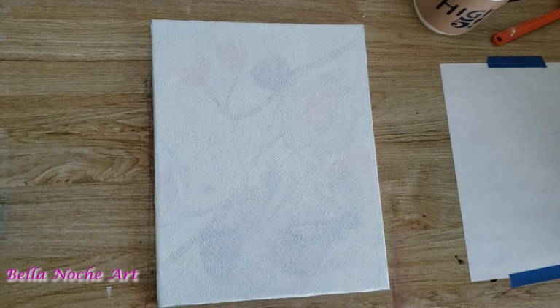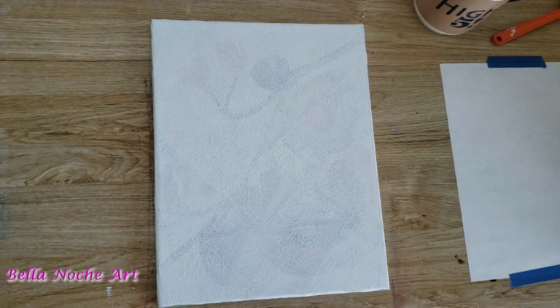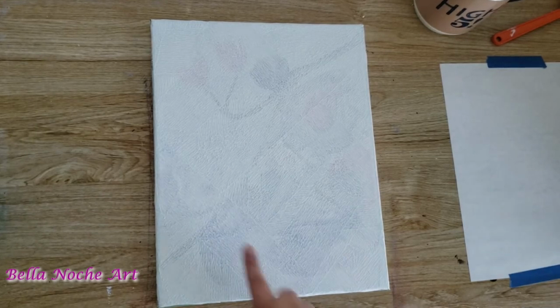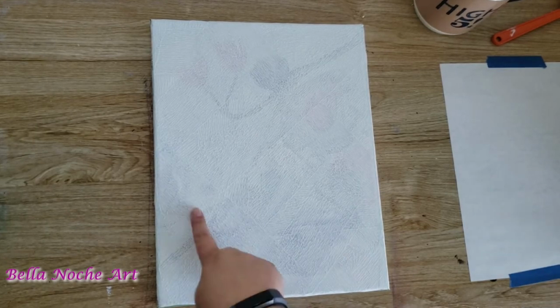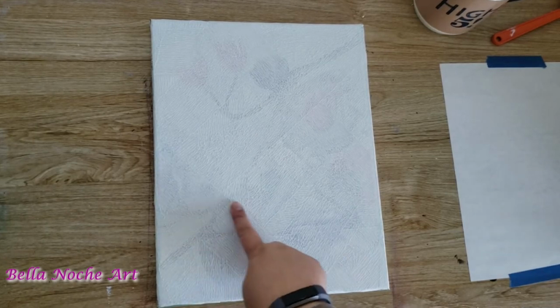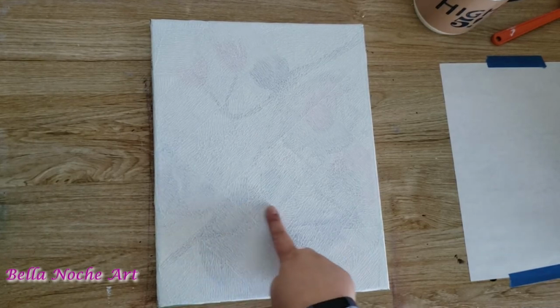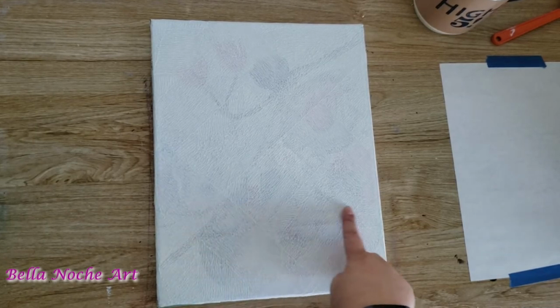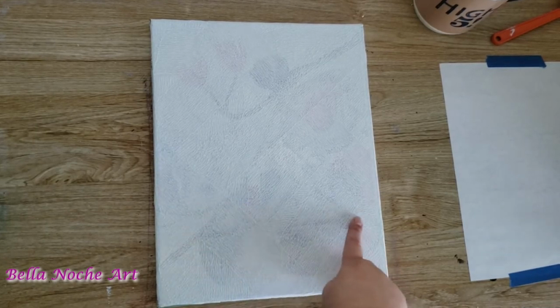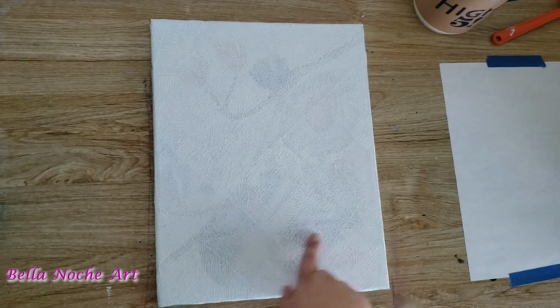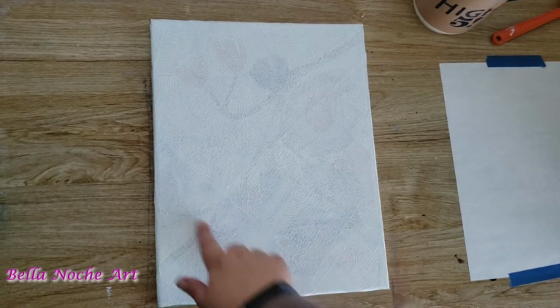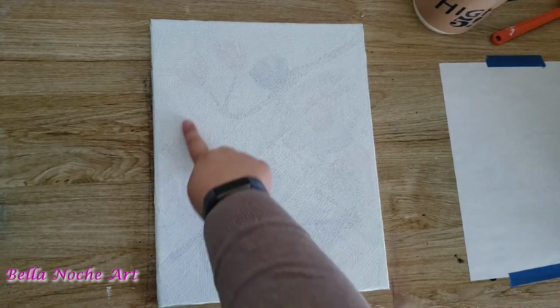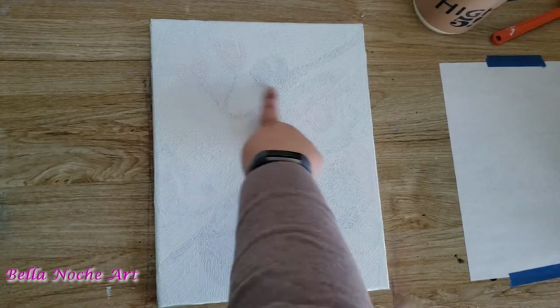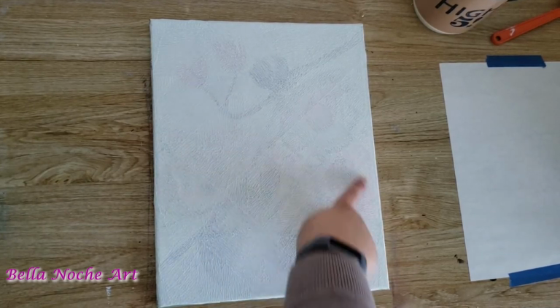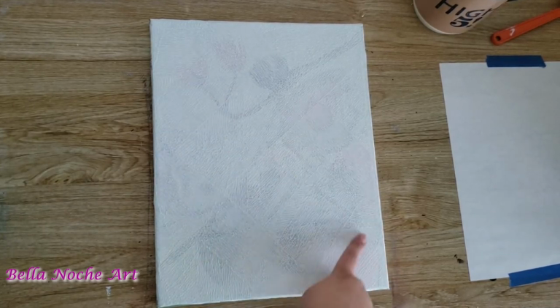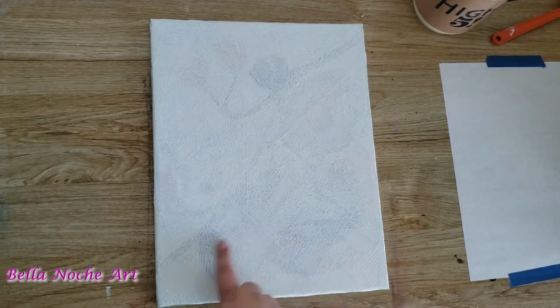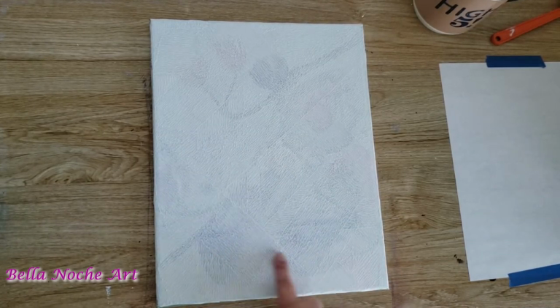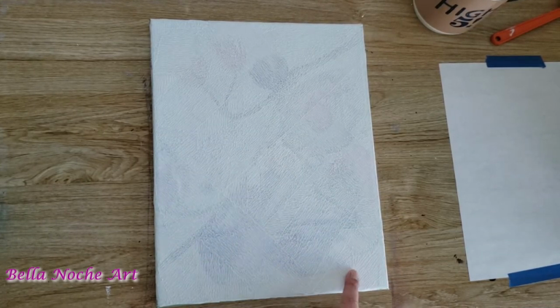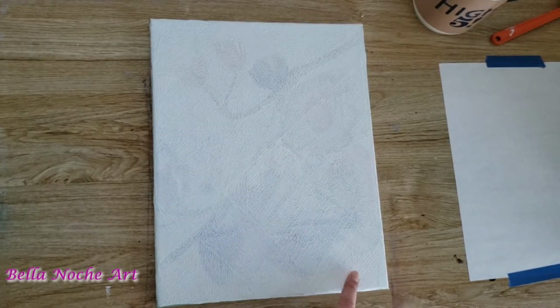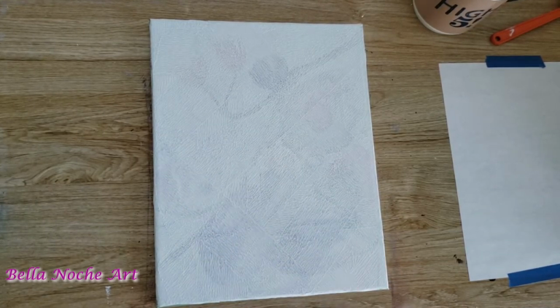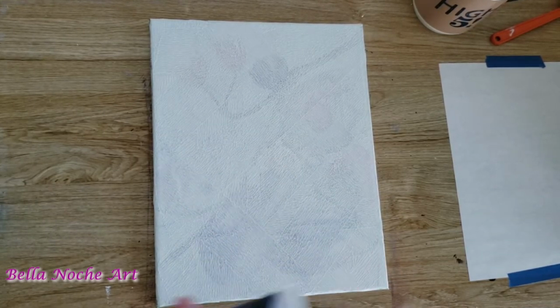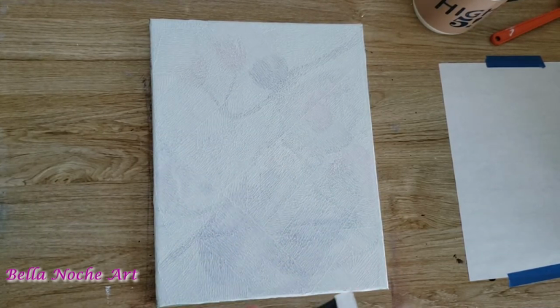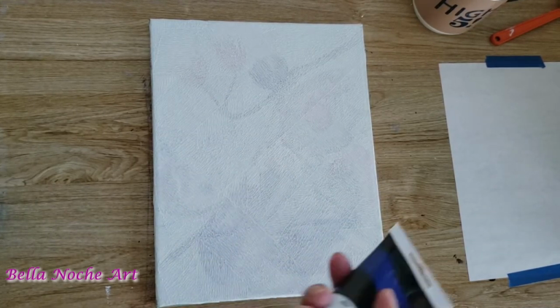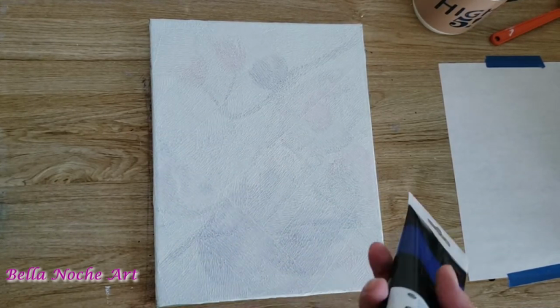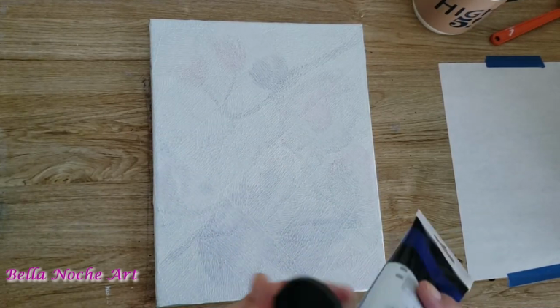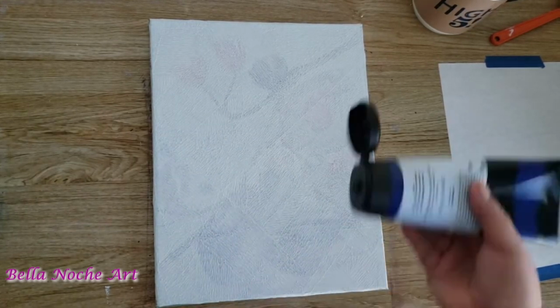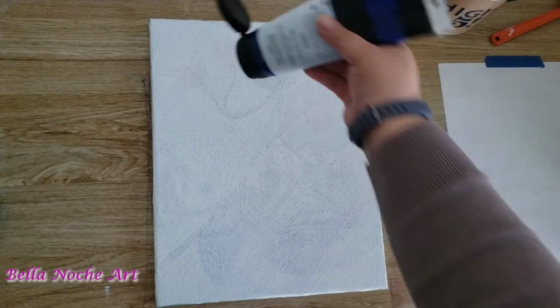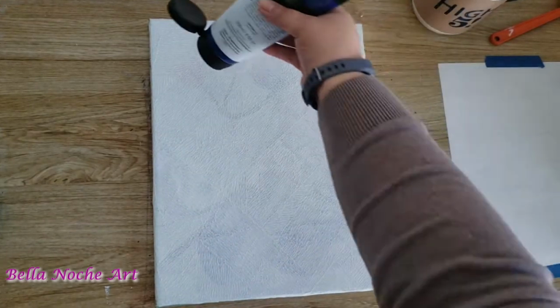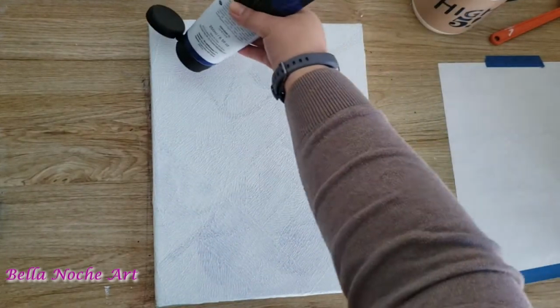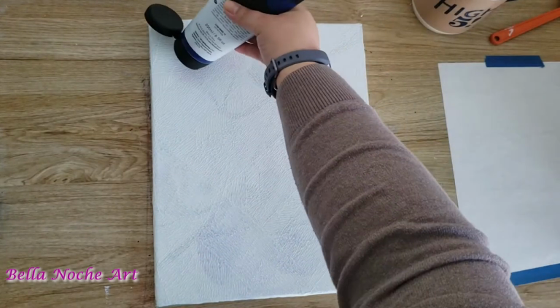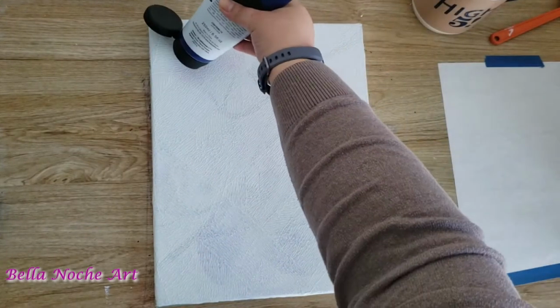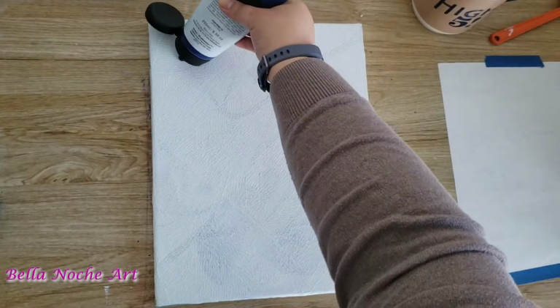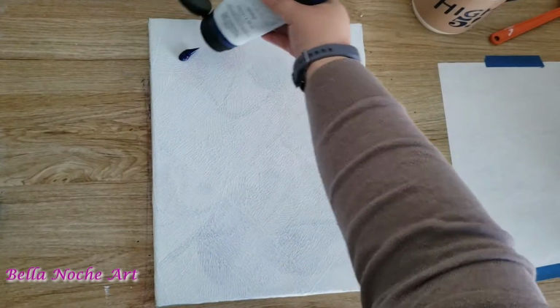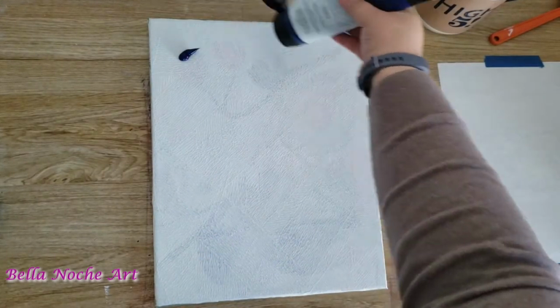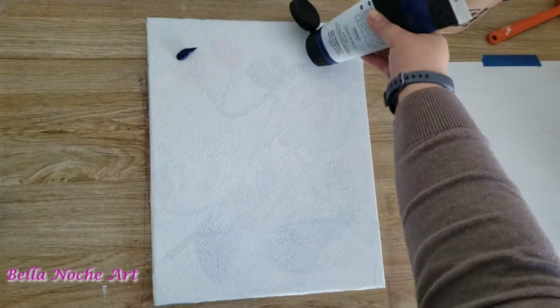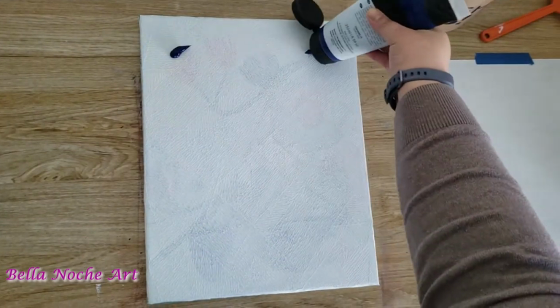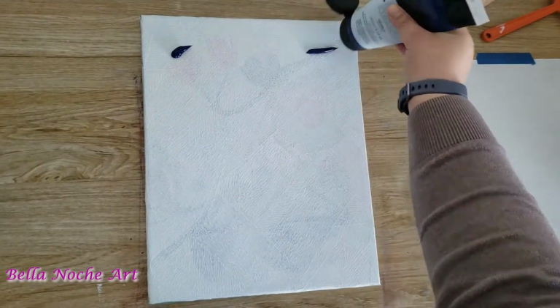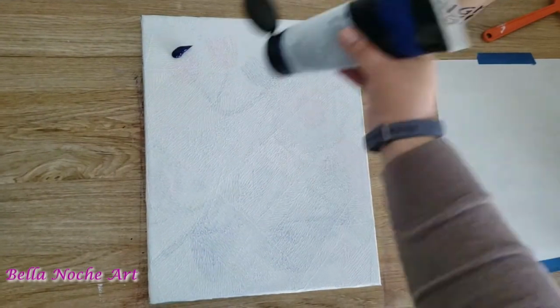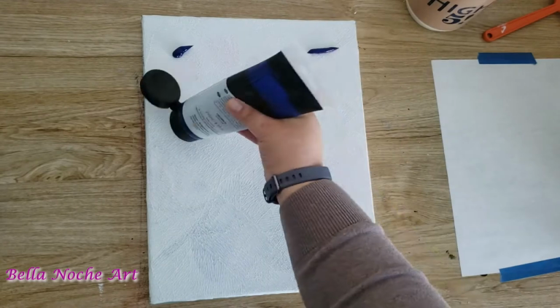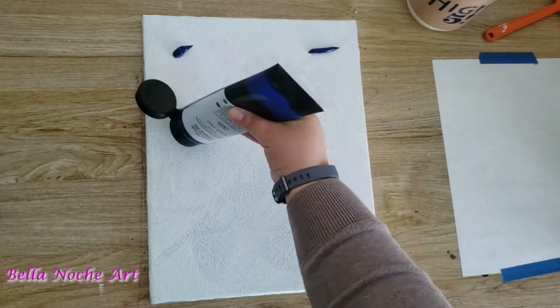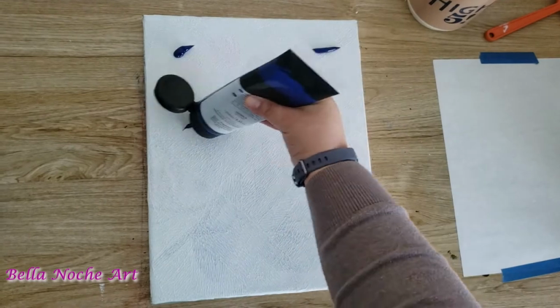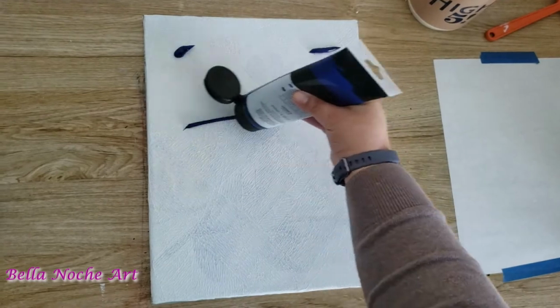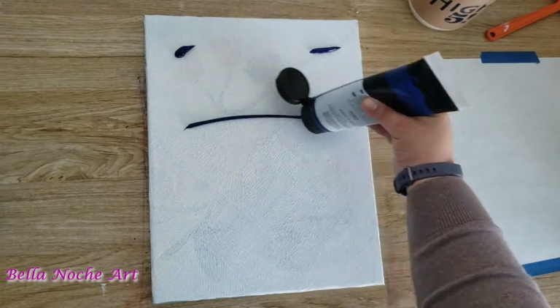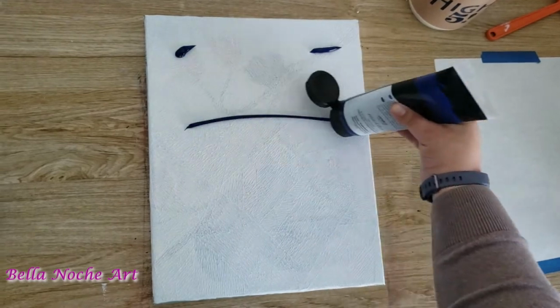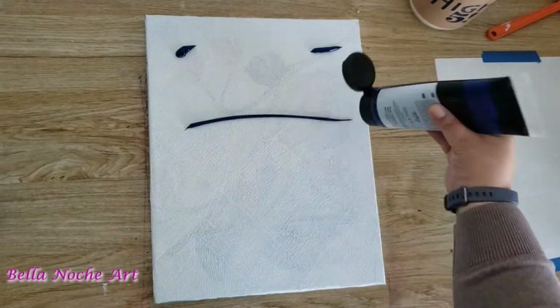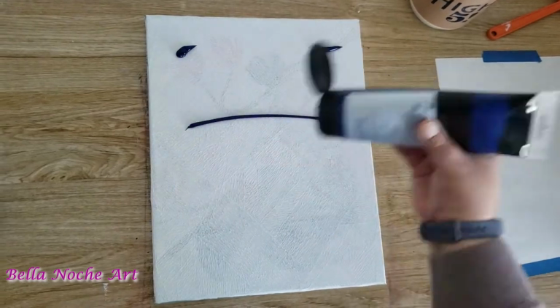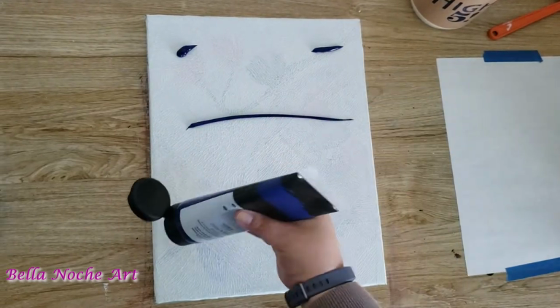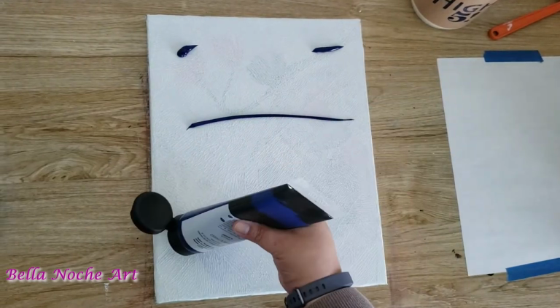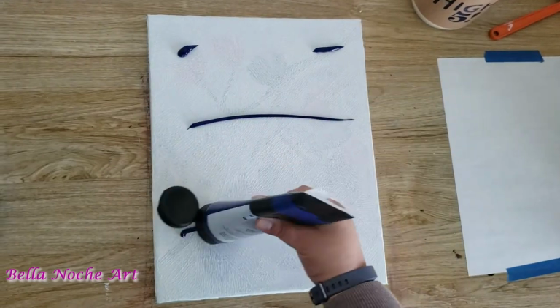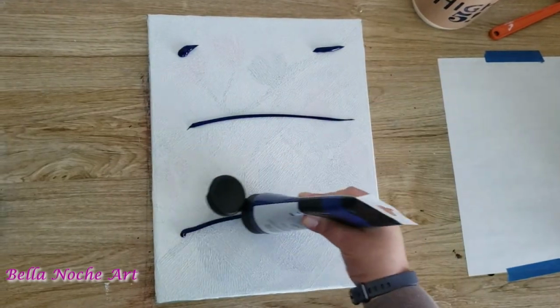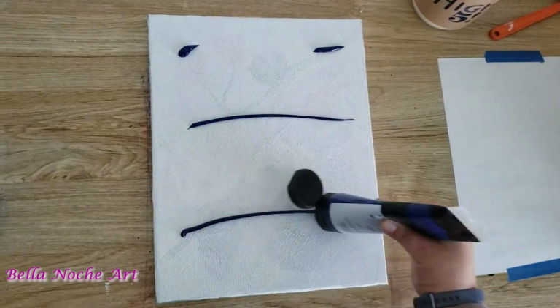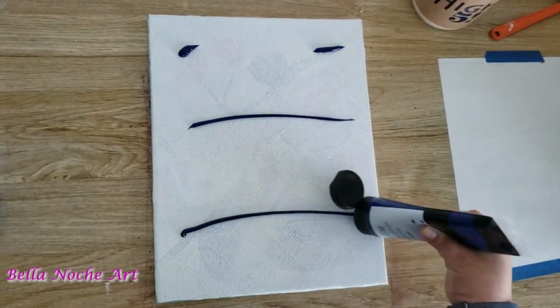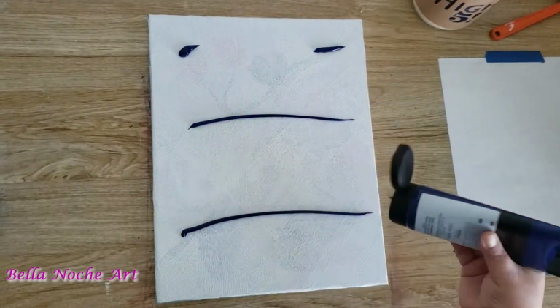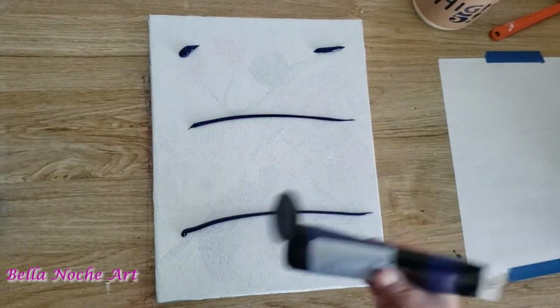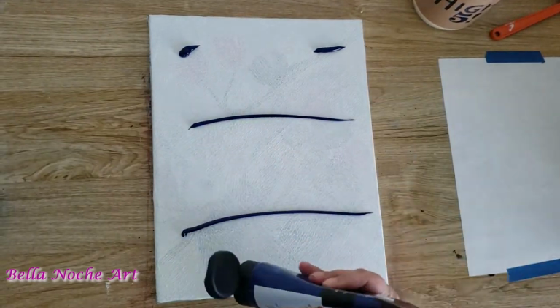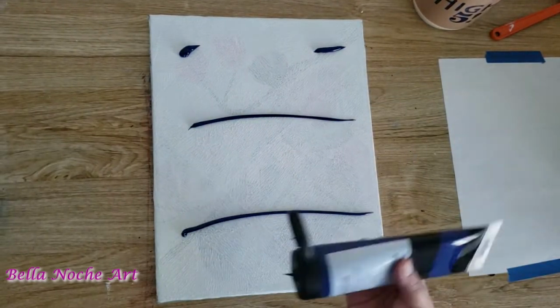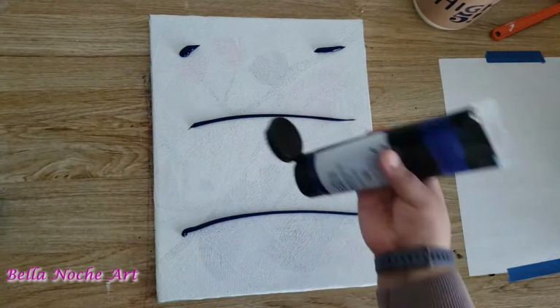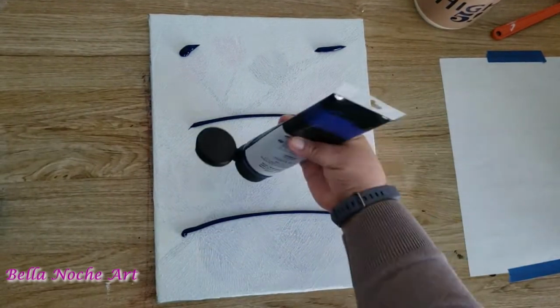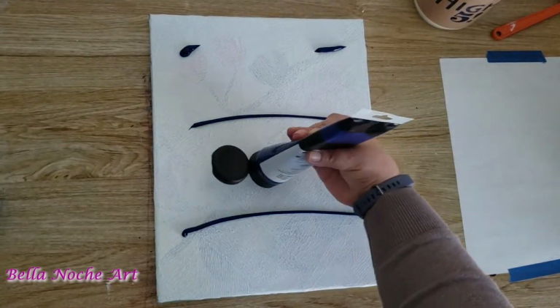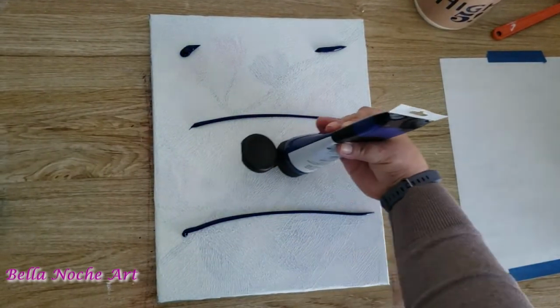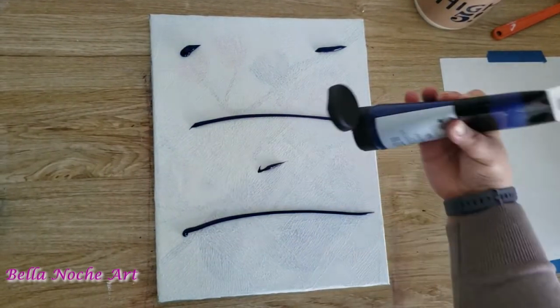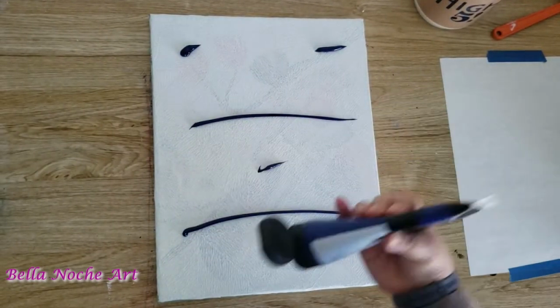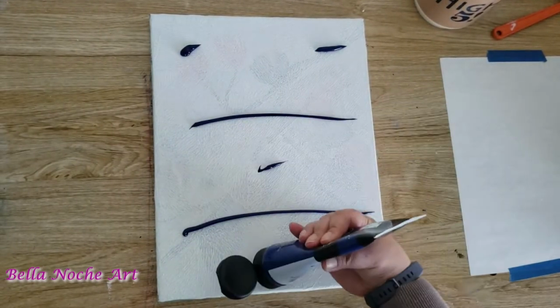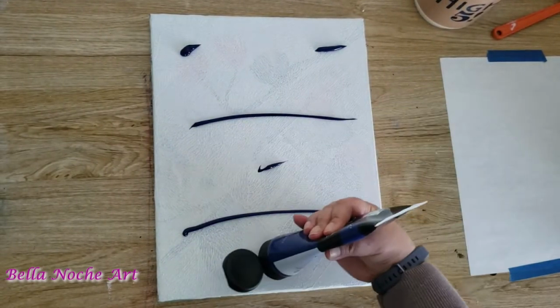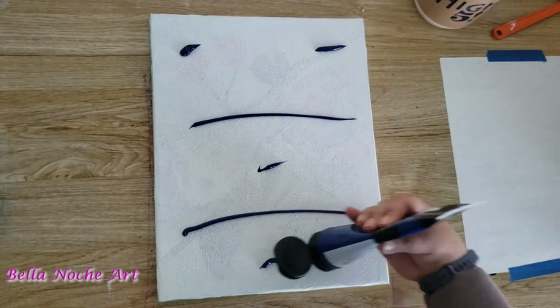Hello! Today I'm going to be painting an abstract painting and I'm only using two colors.